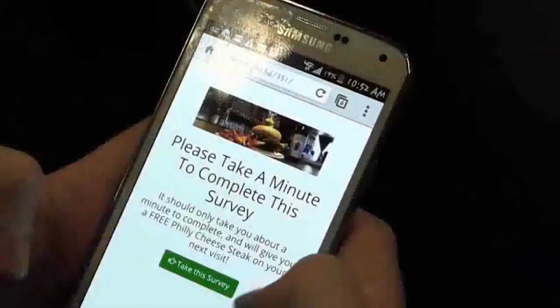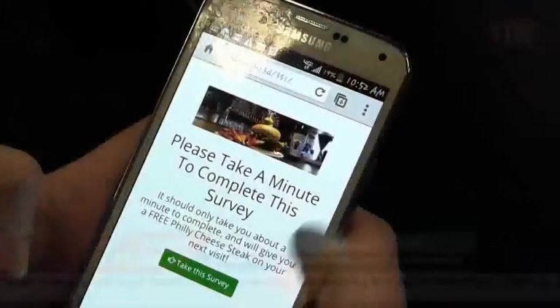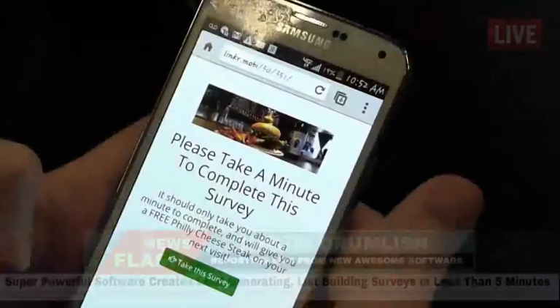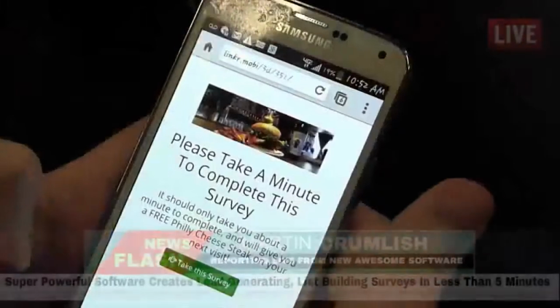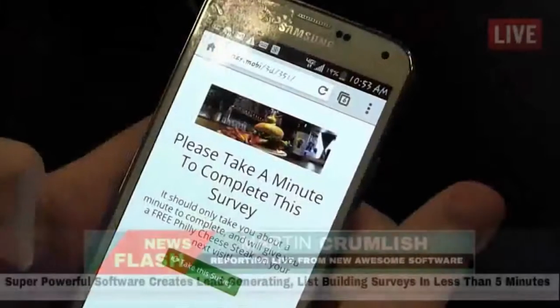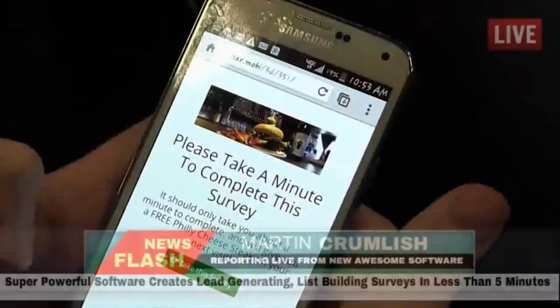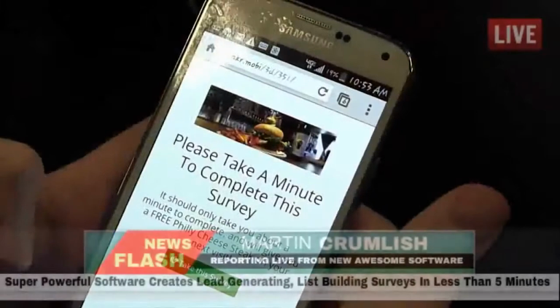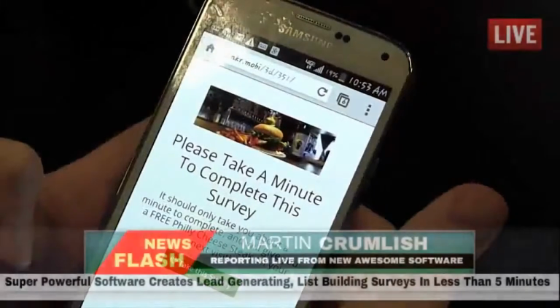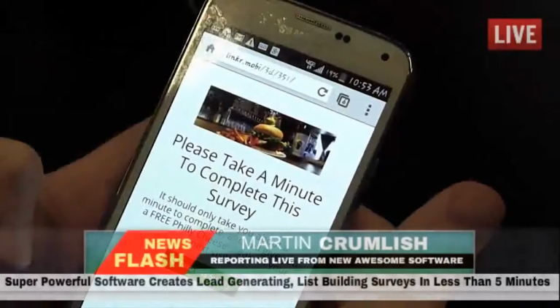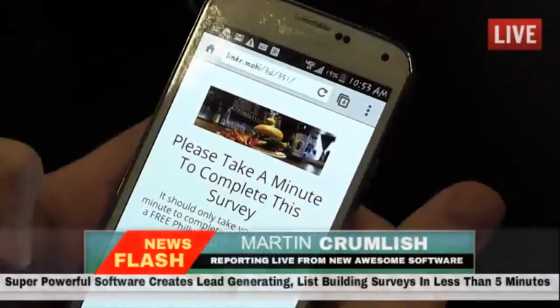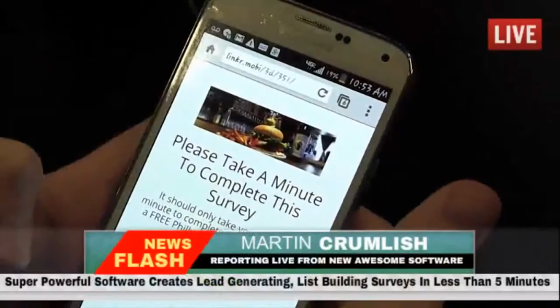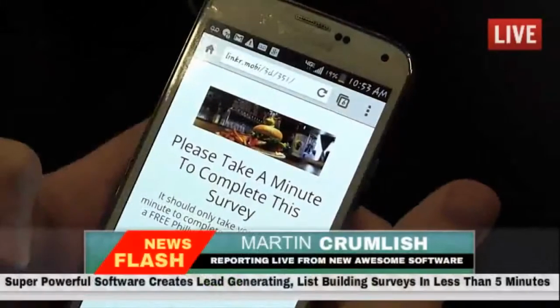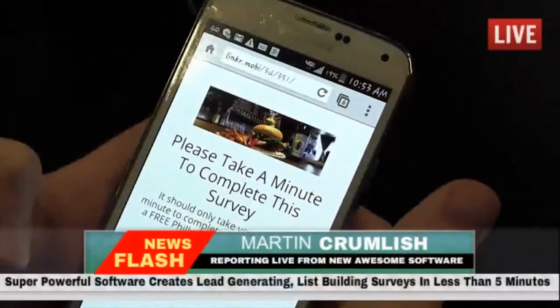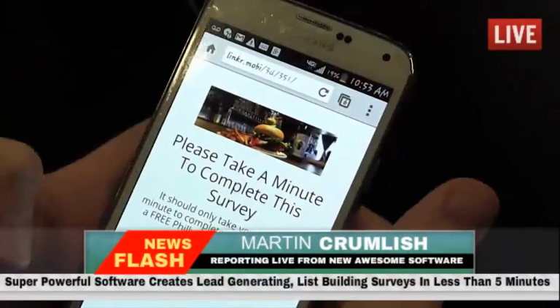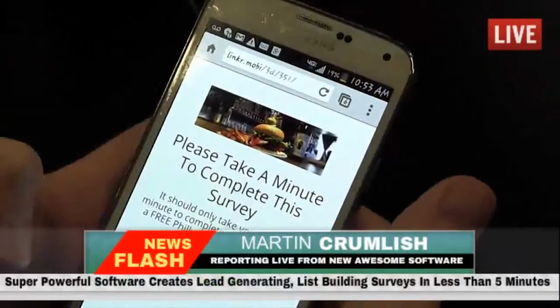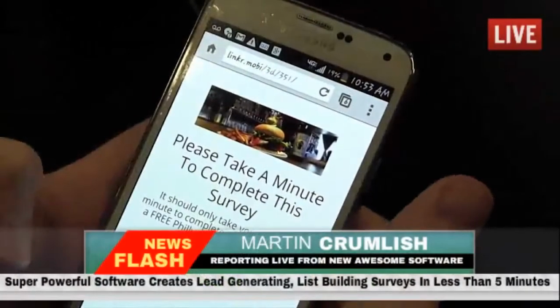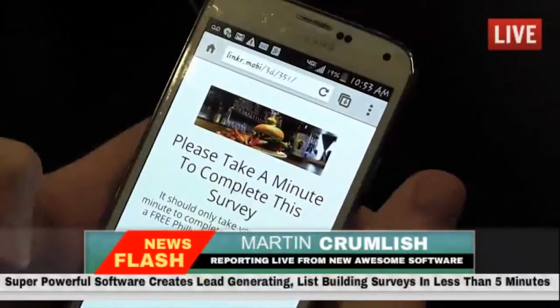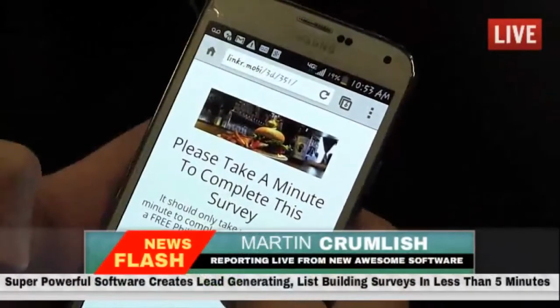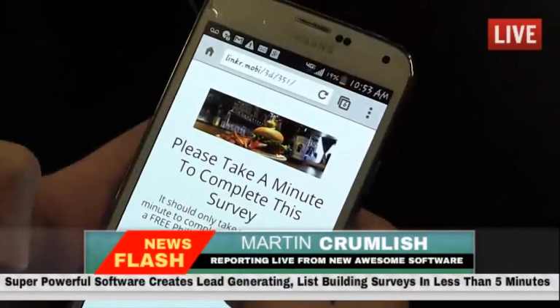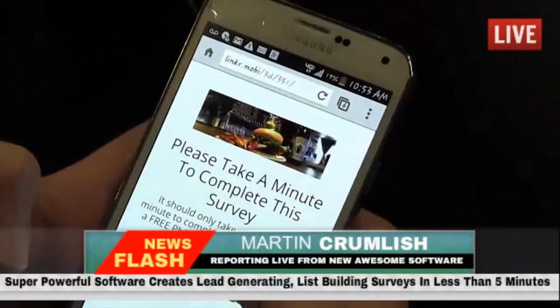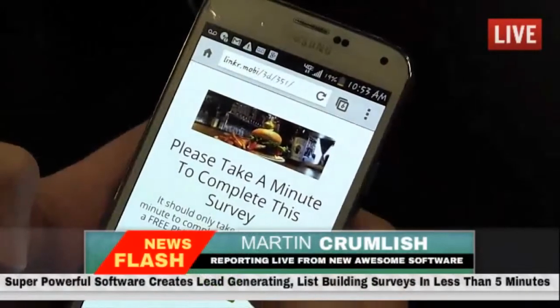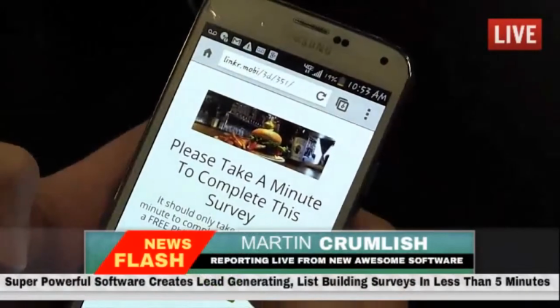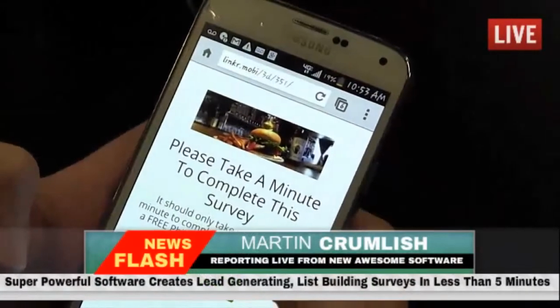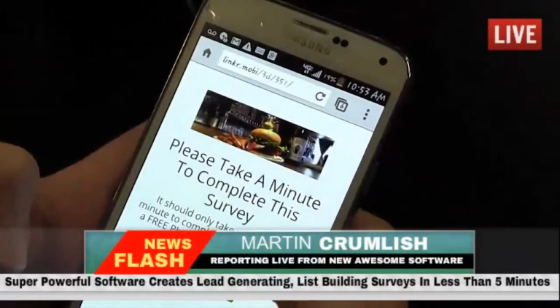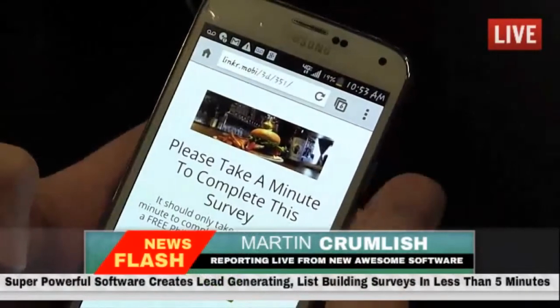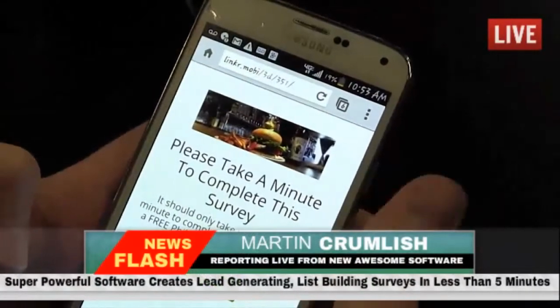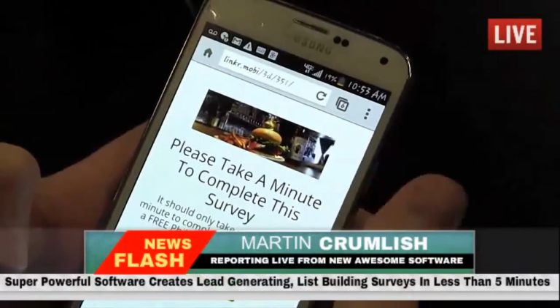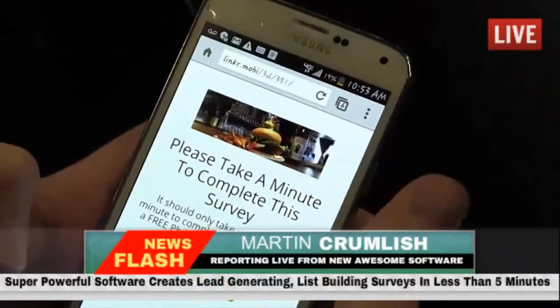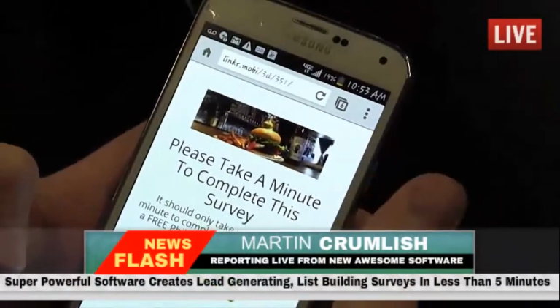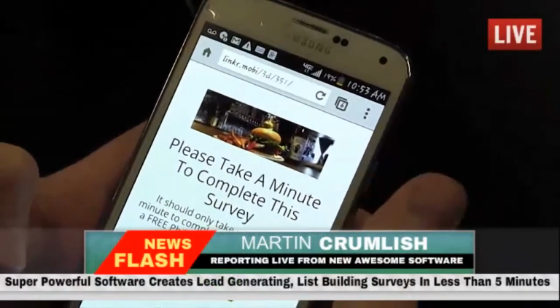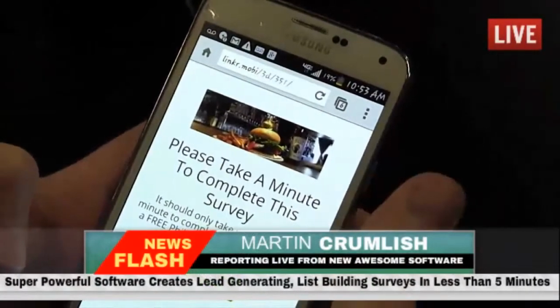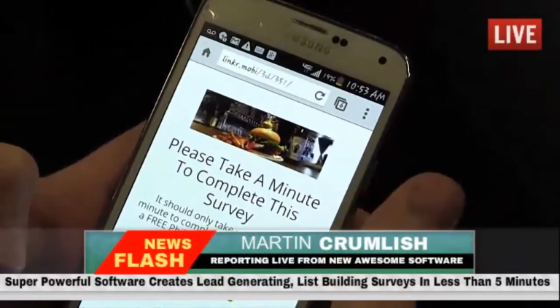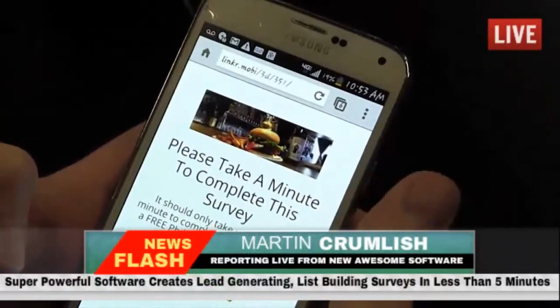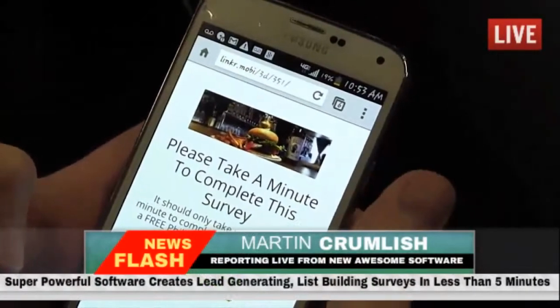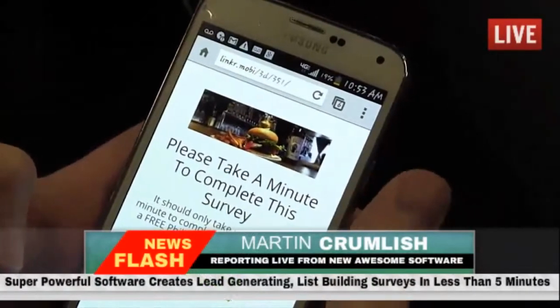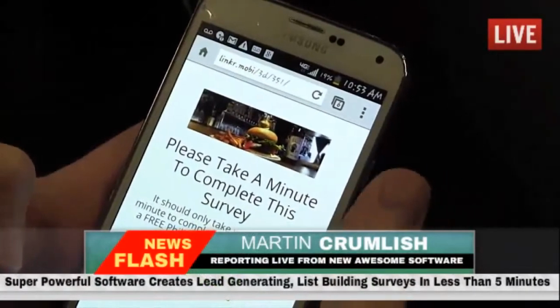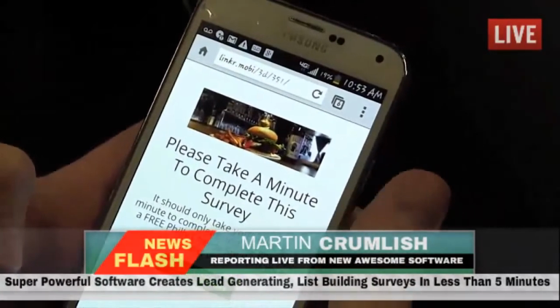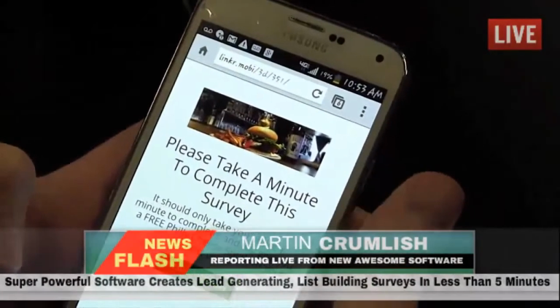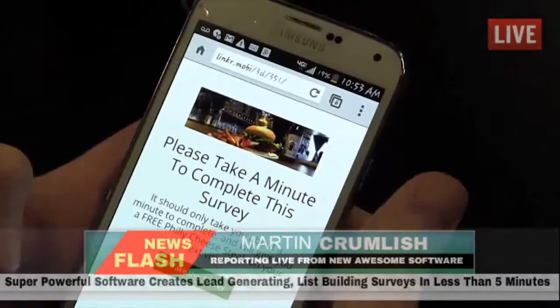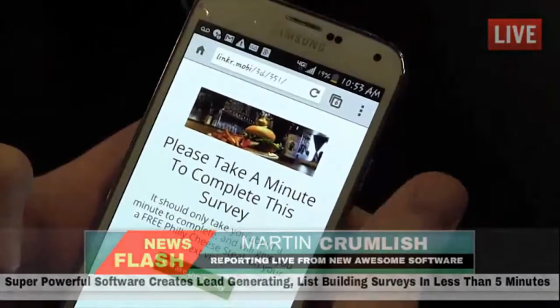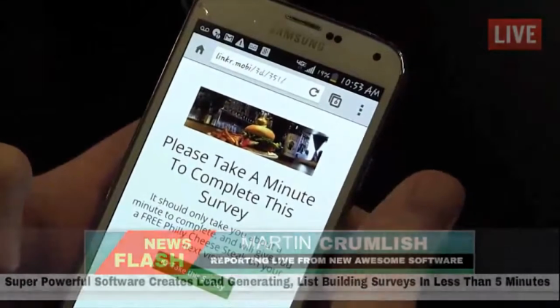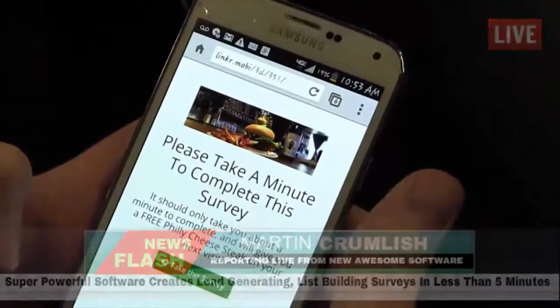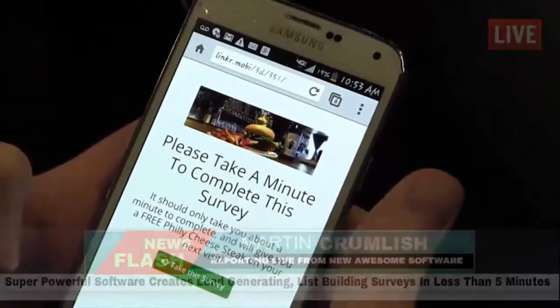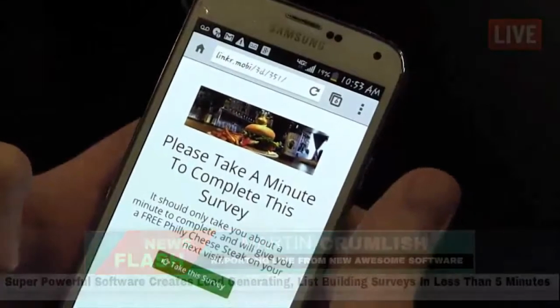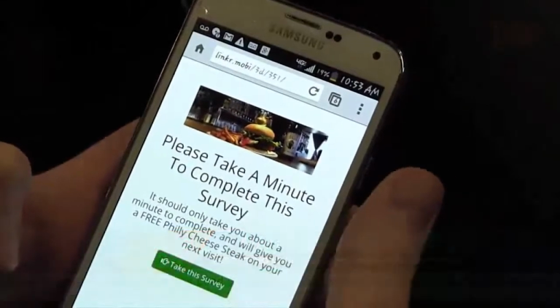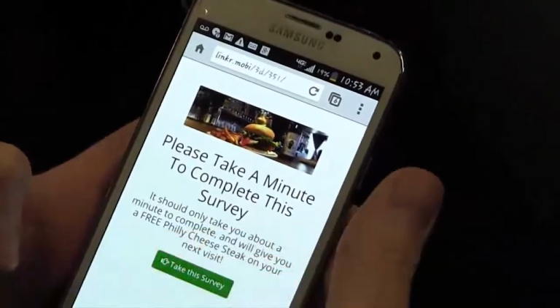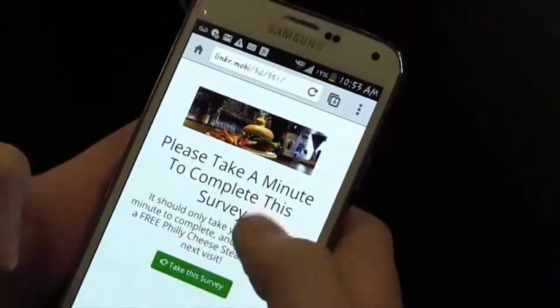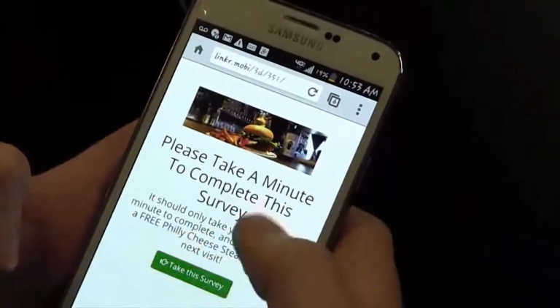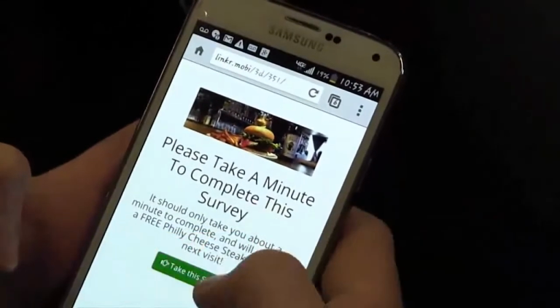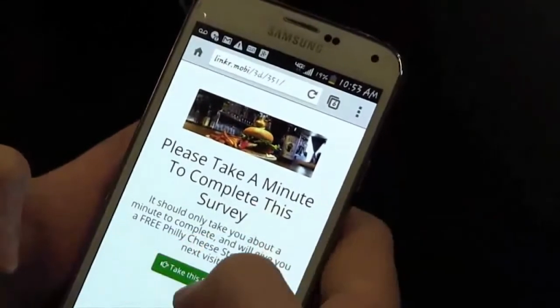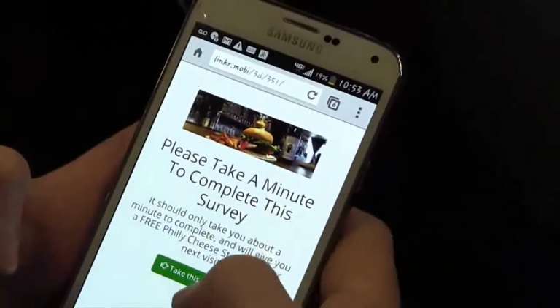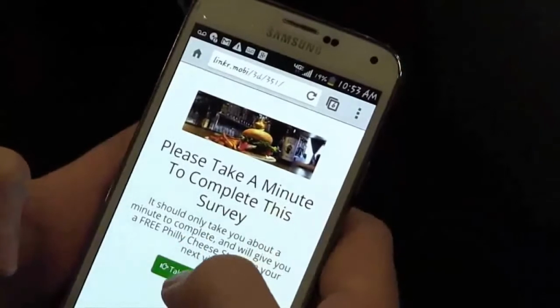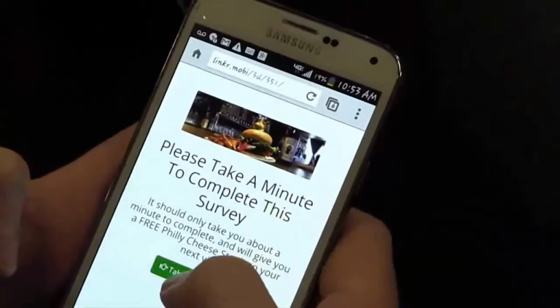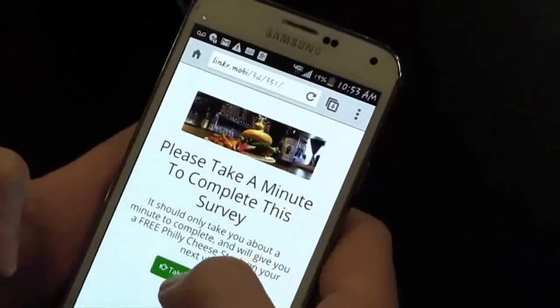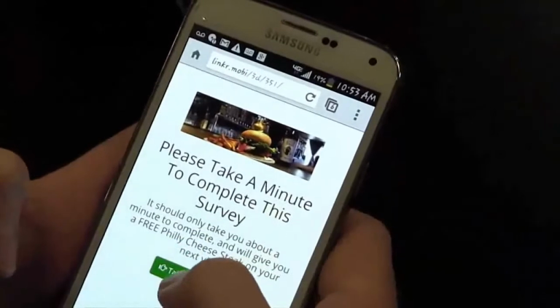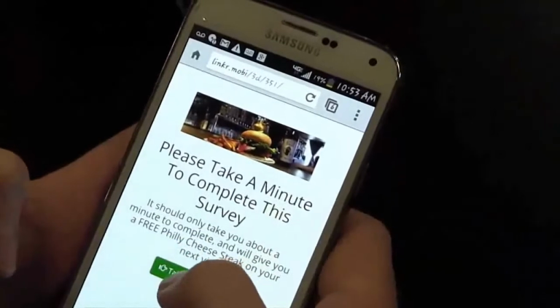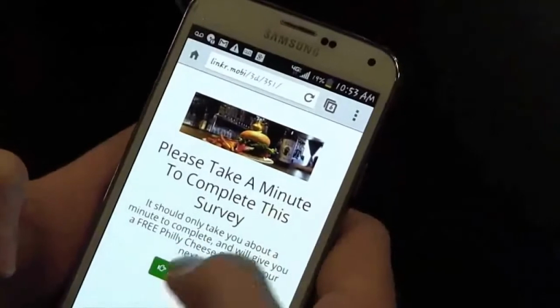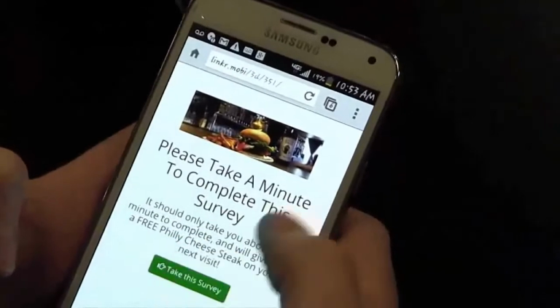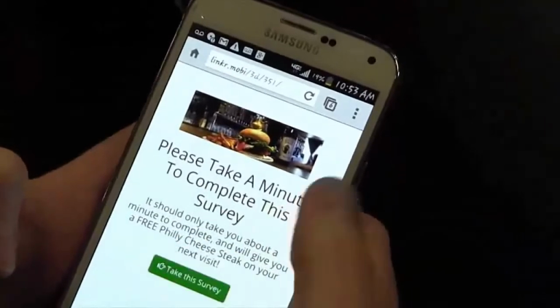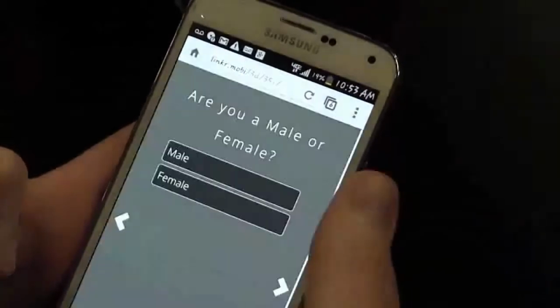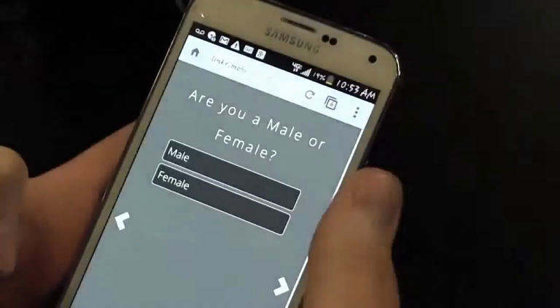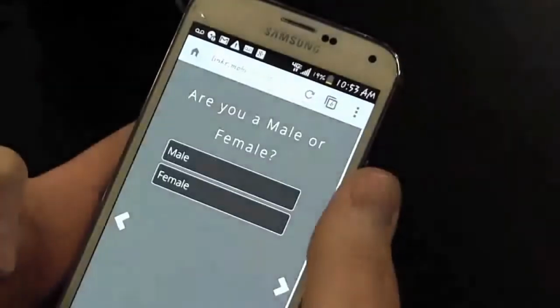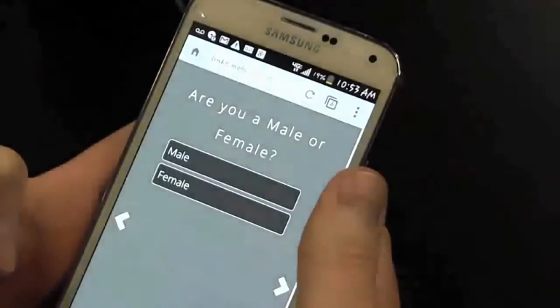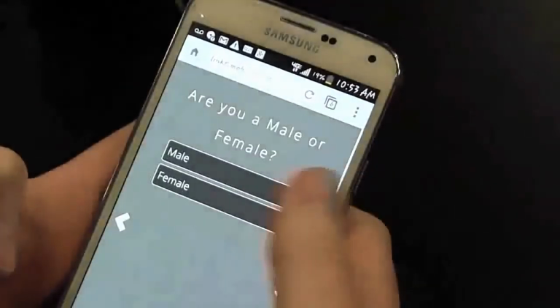Please take a minute to complete this survey. It should only take about a minute to complete. You get a free Philly cheesesteak. All right, take the survey.